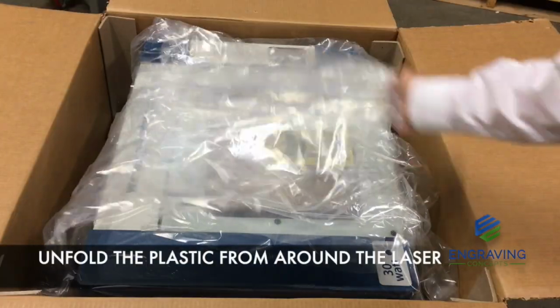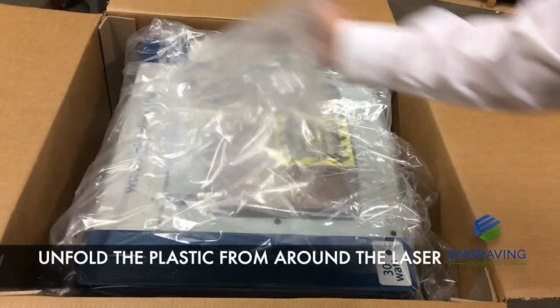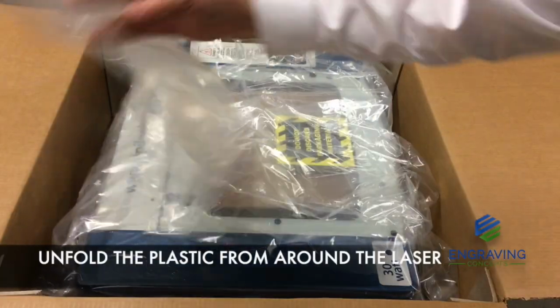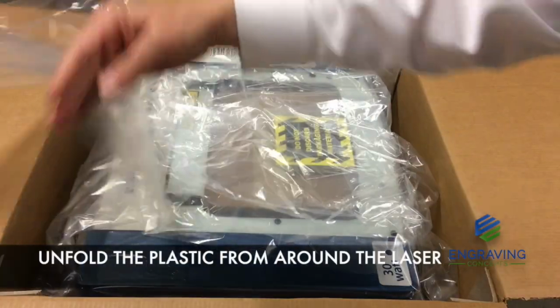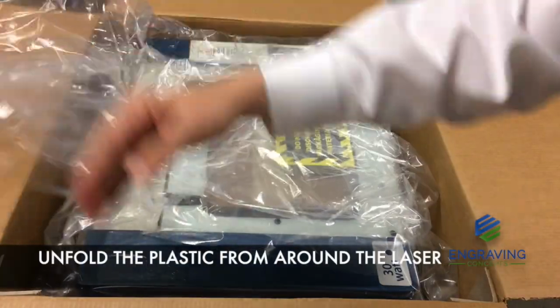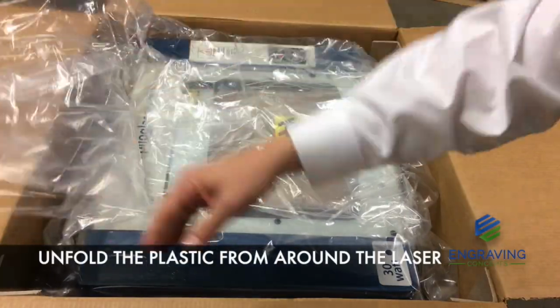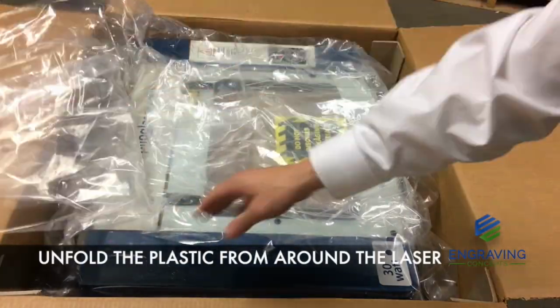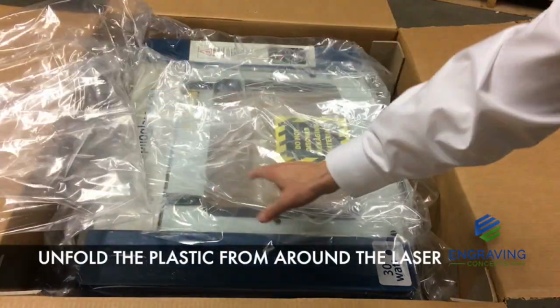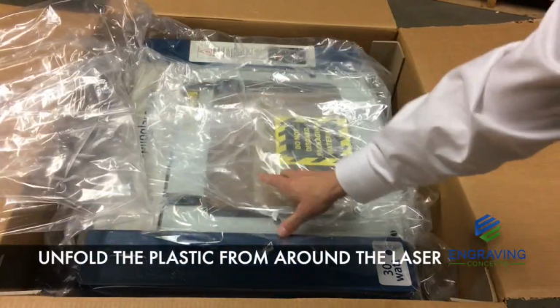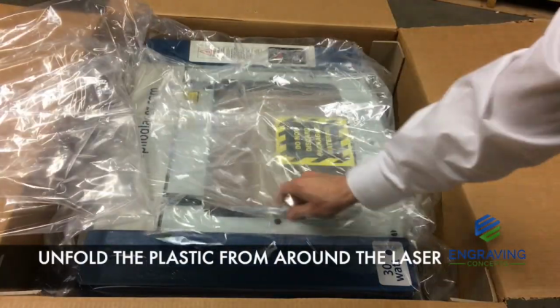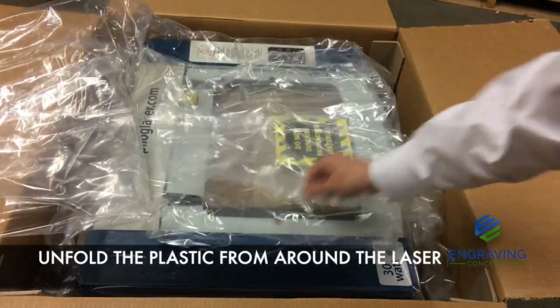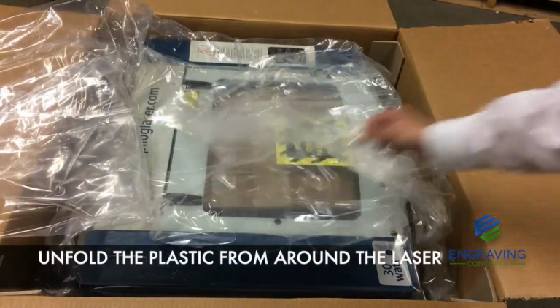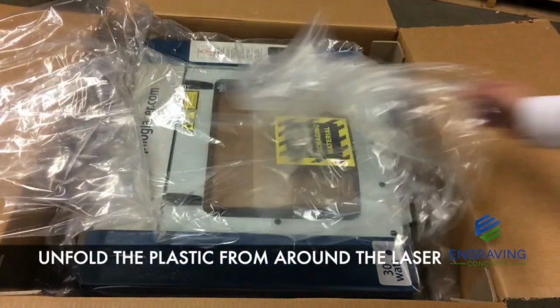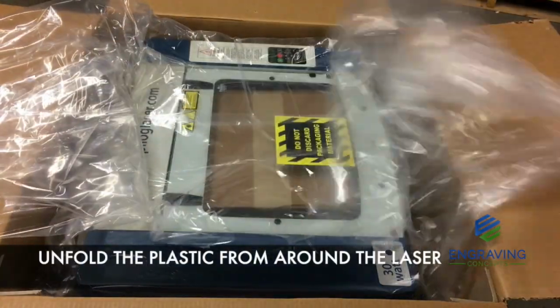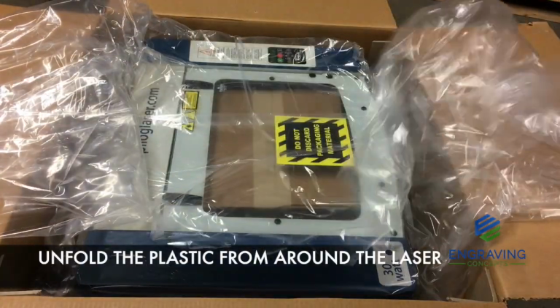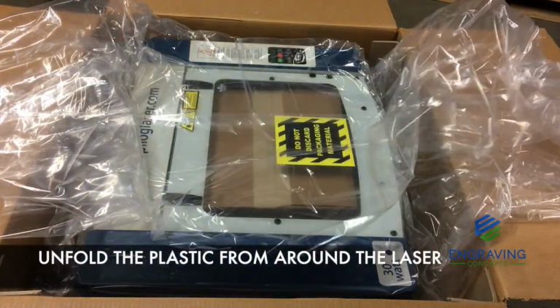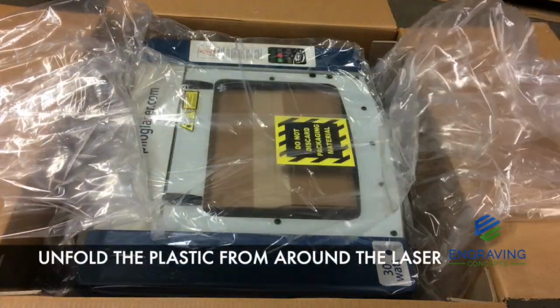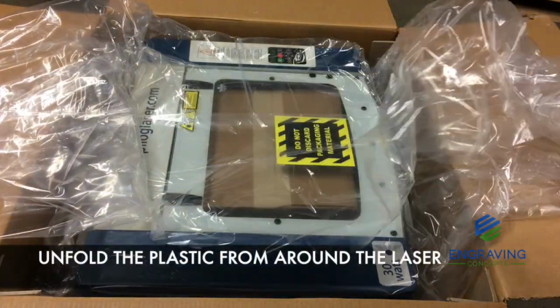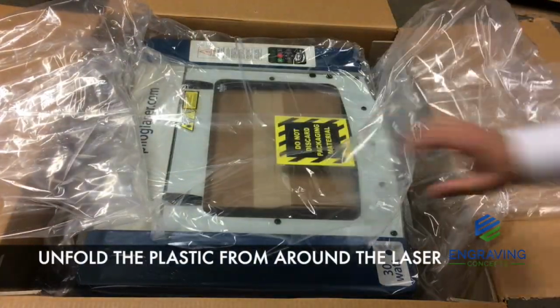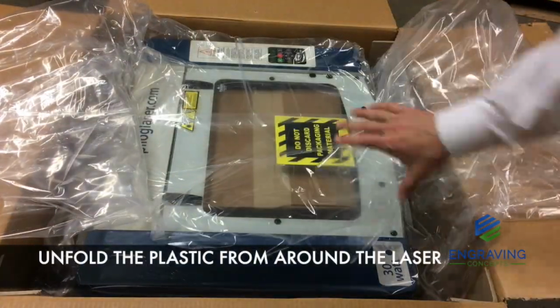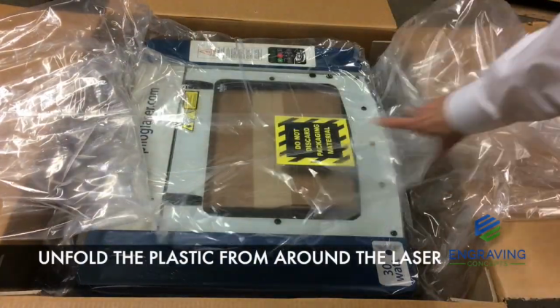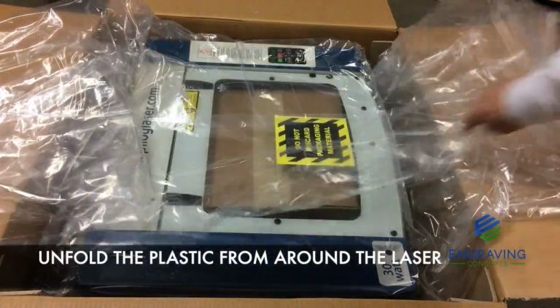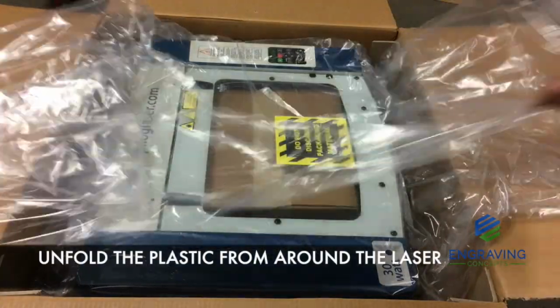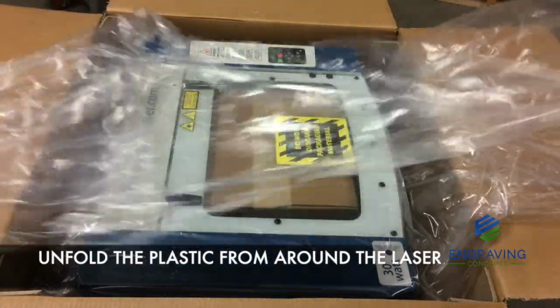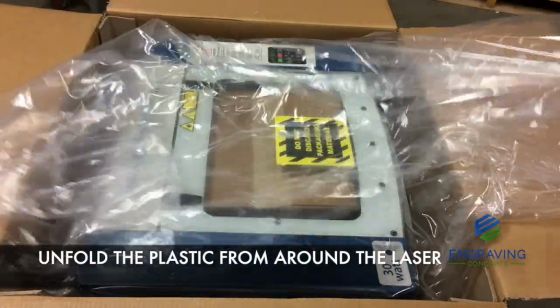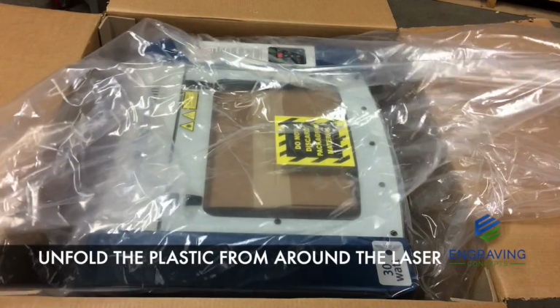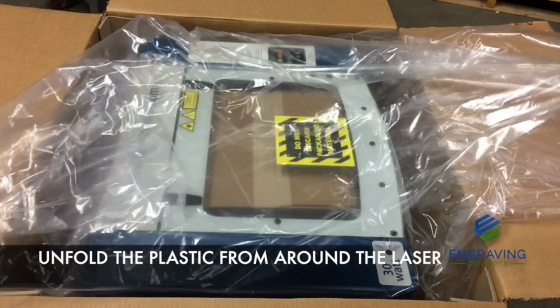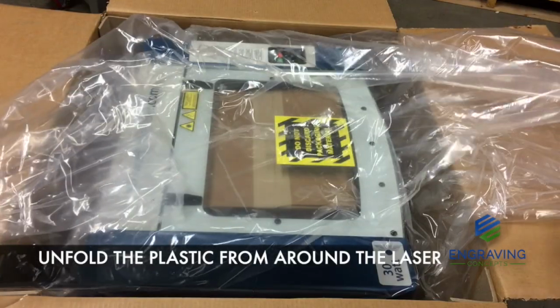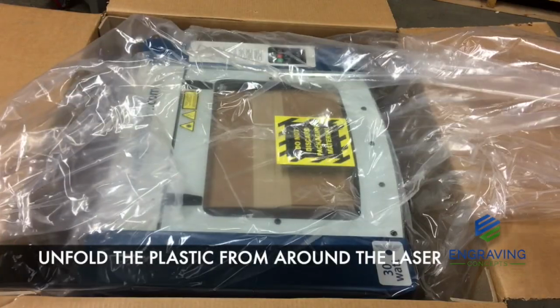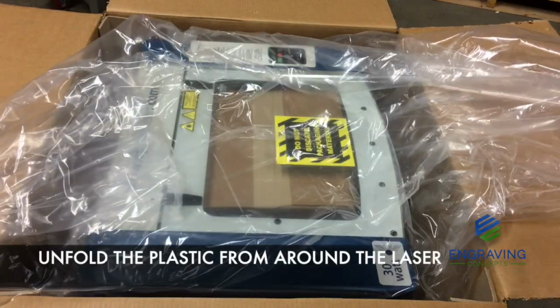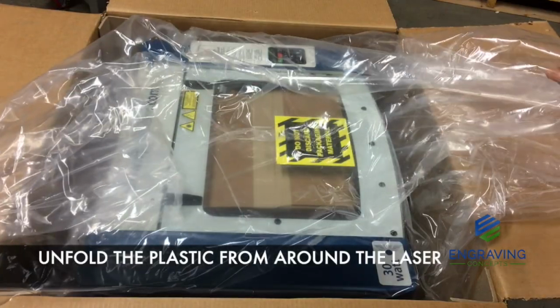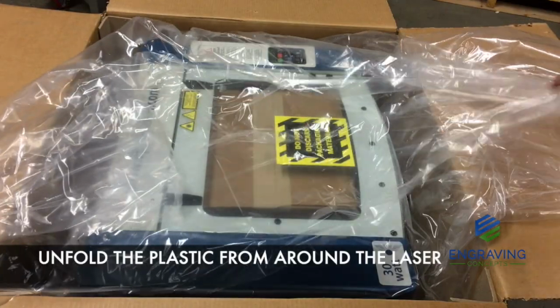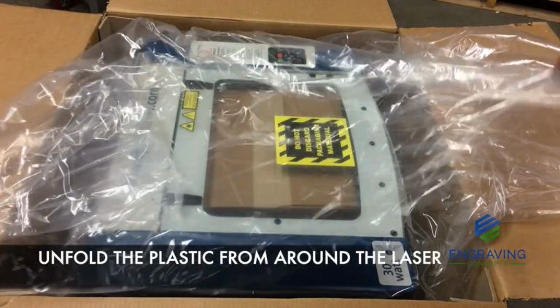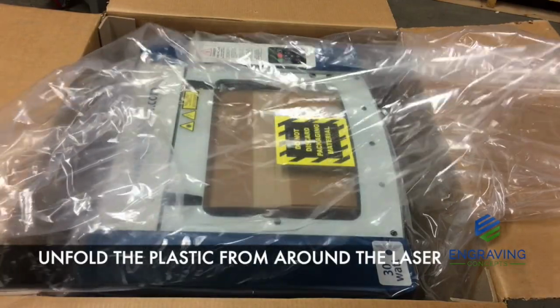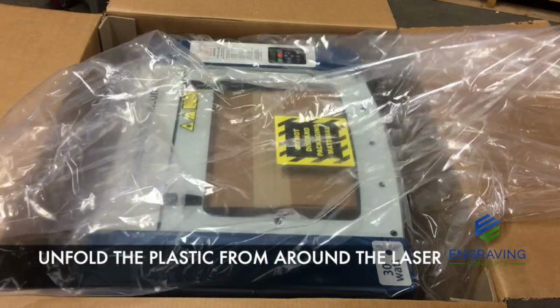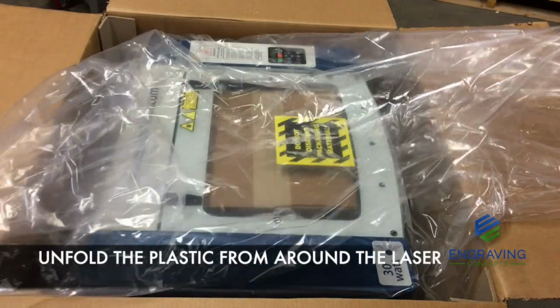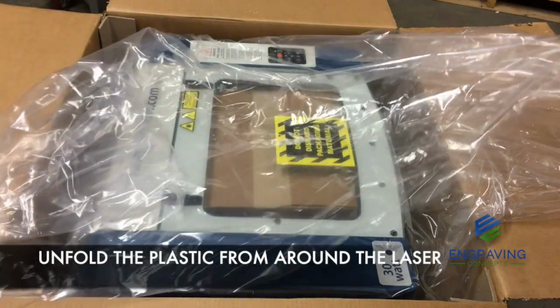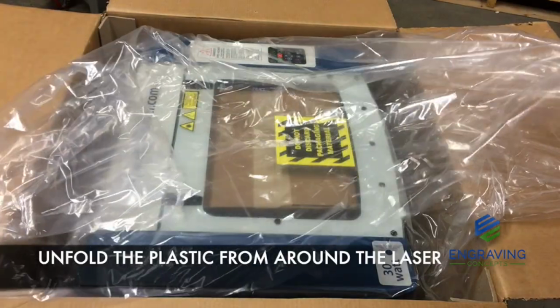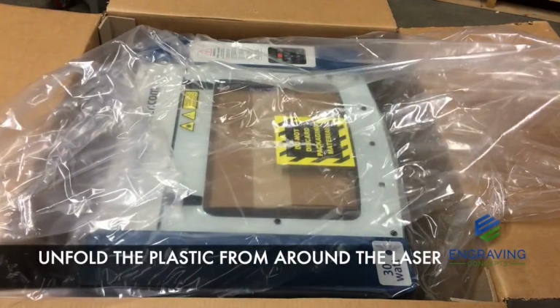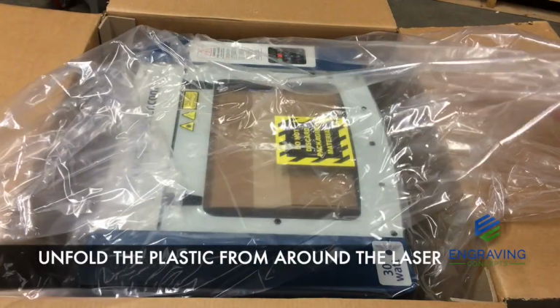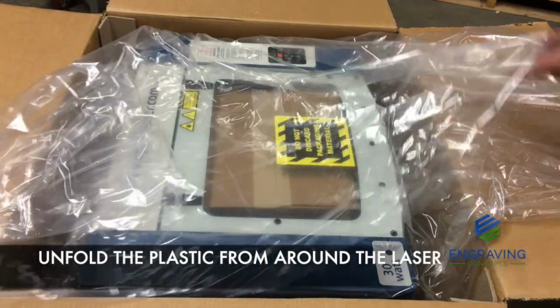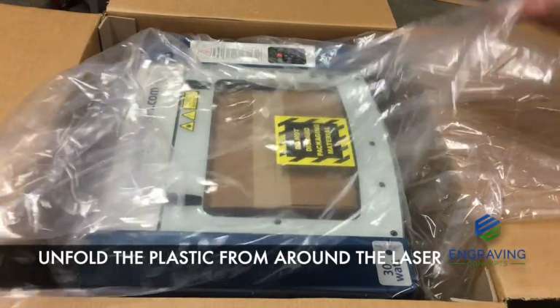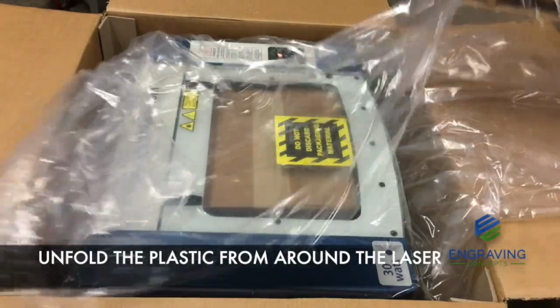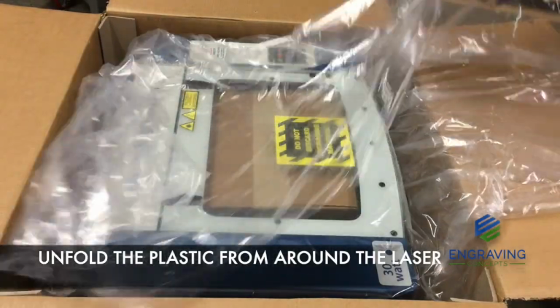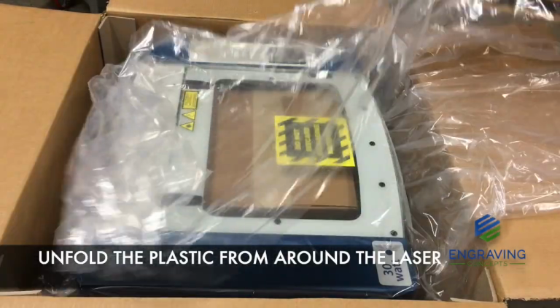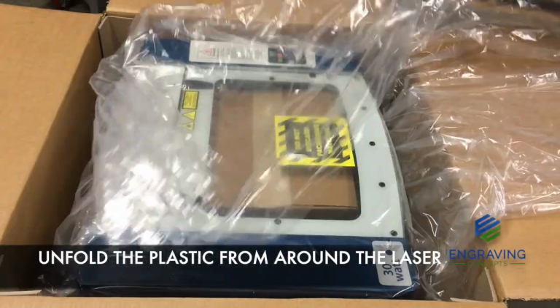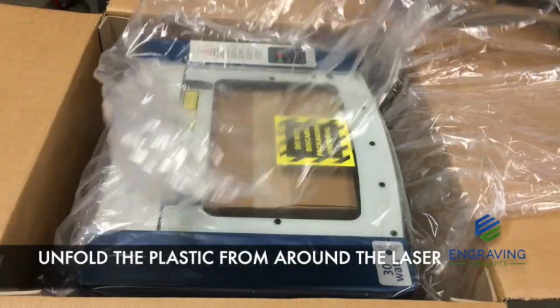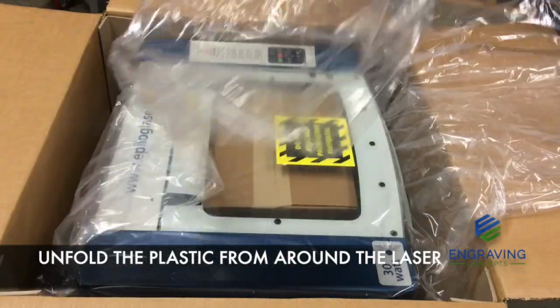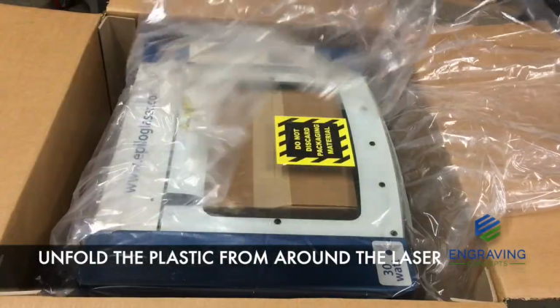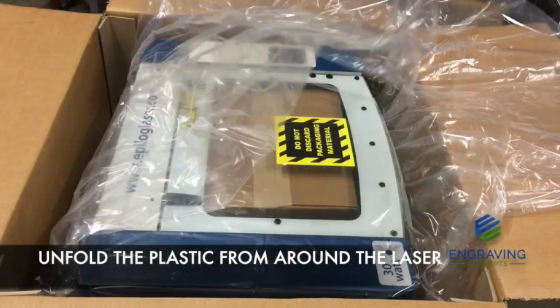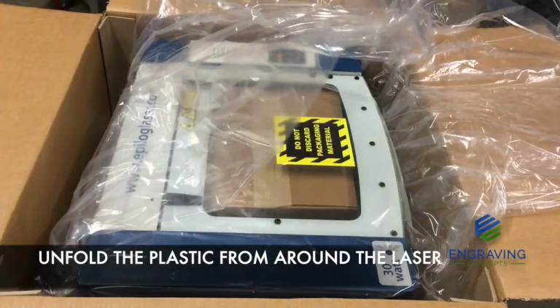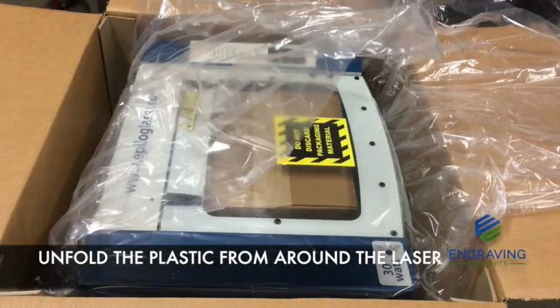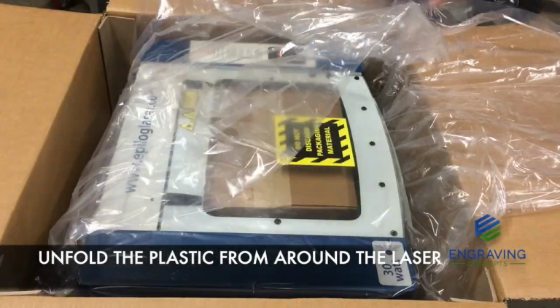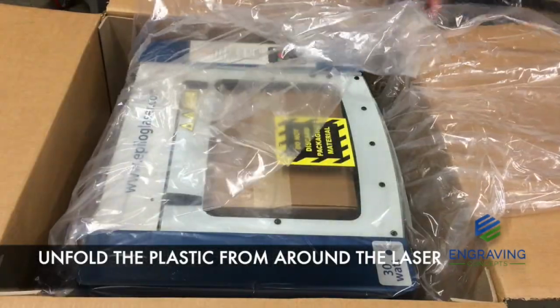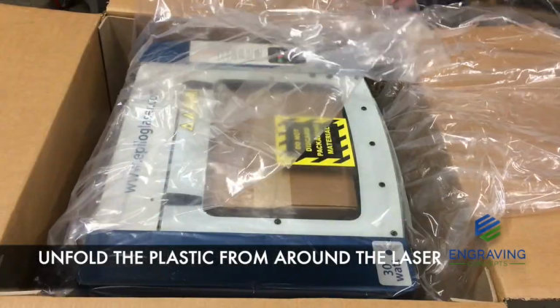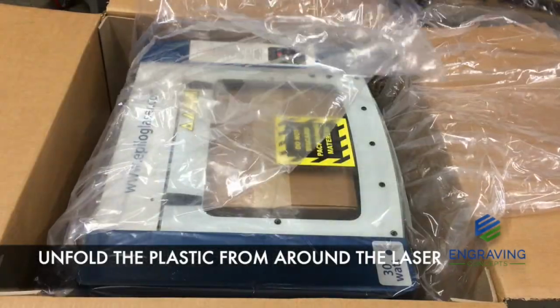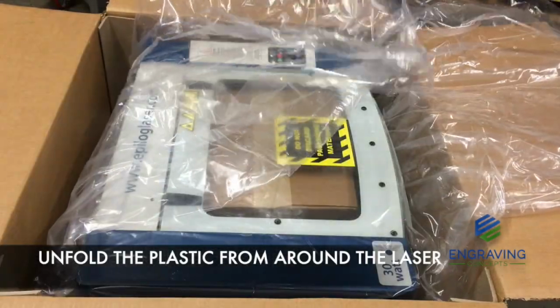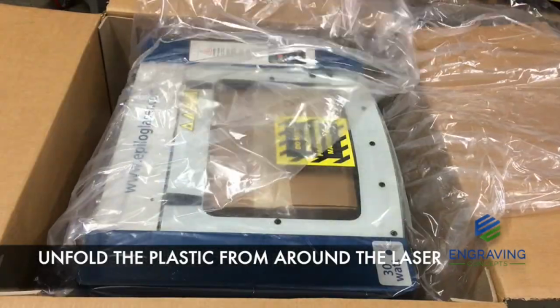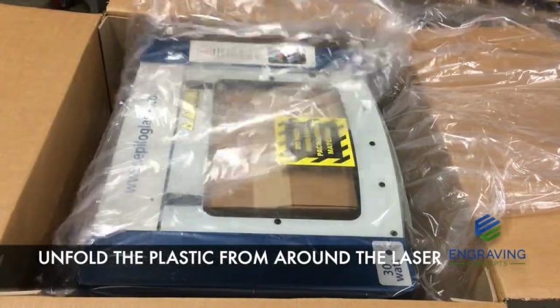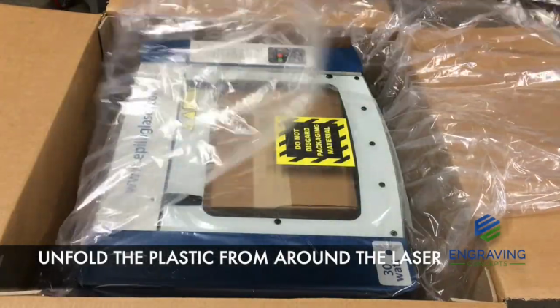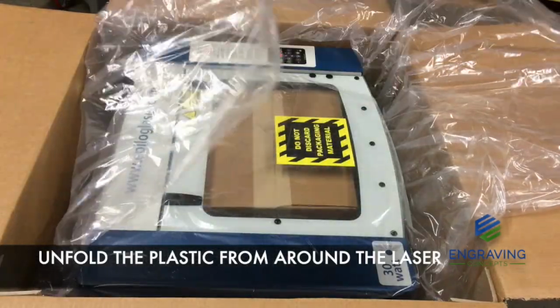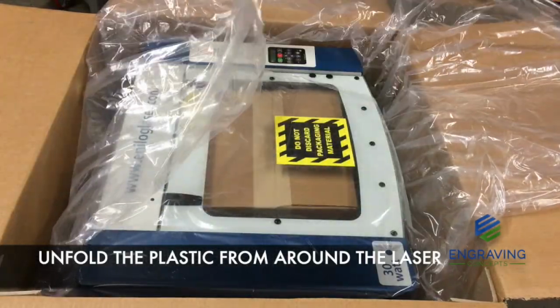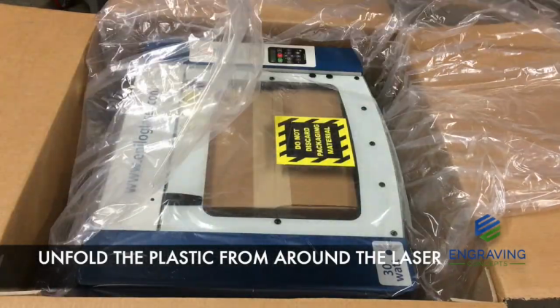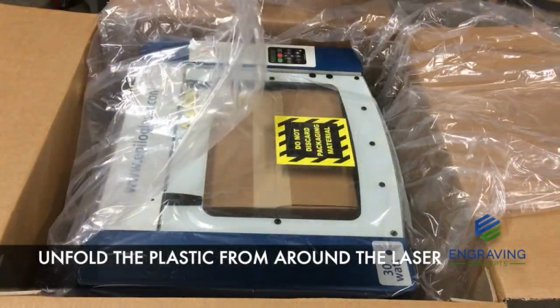Next, unfold the plastic bag. Sometimes this bag can be used to cover up the machine when it's not in use in a dusty environment.